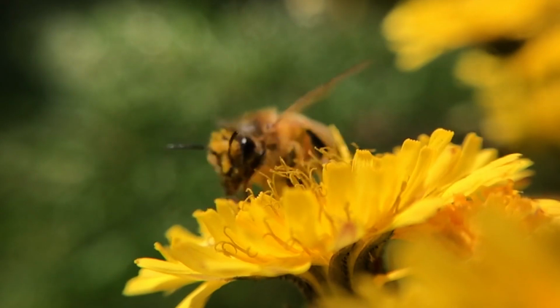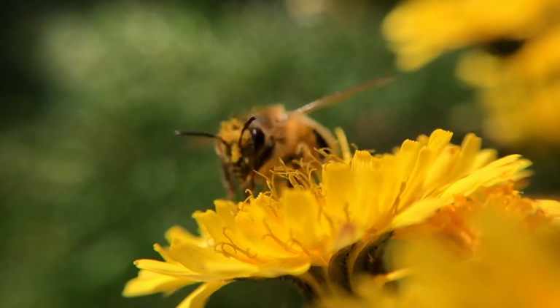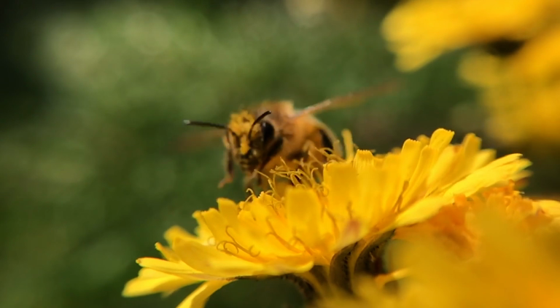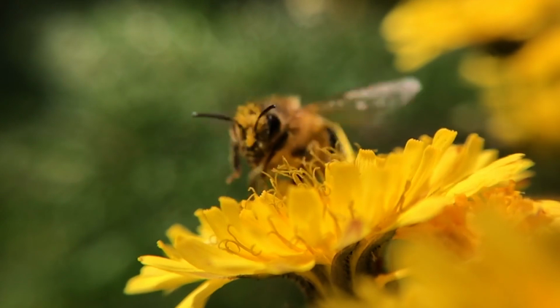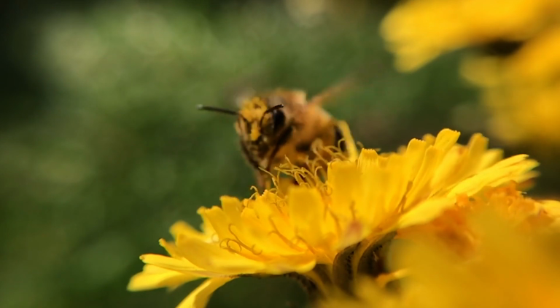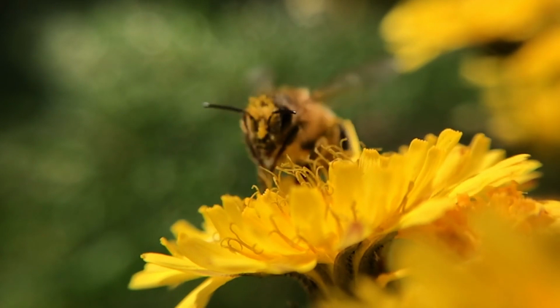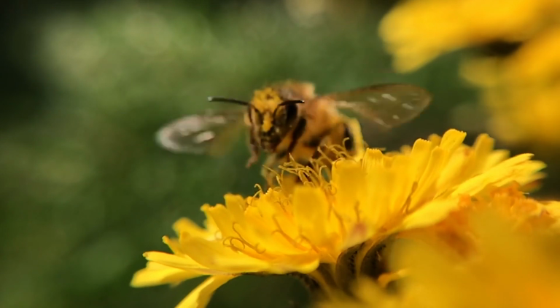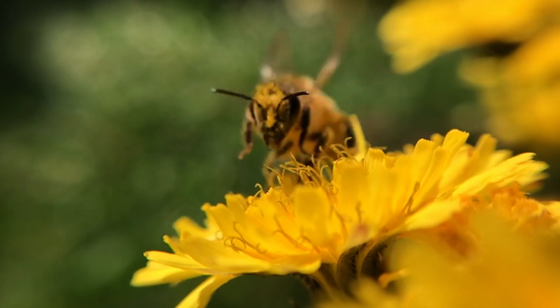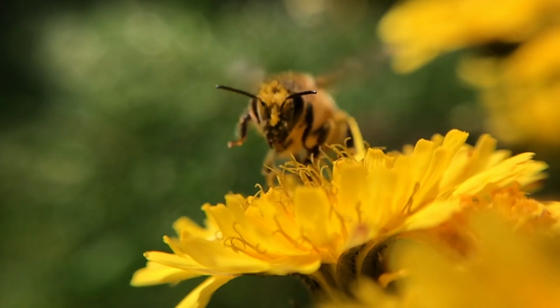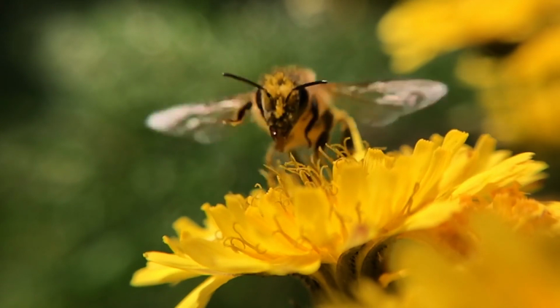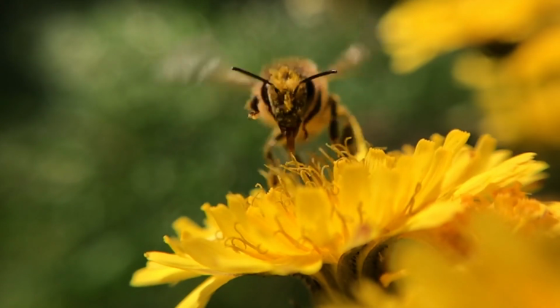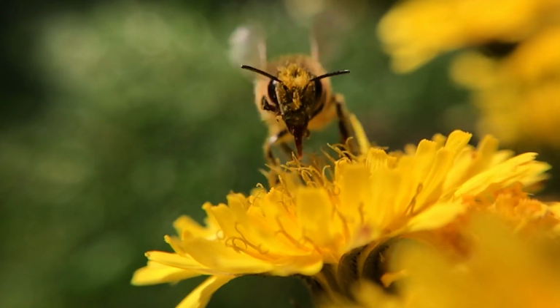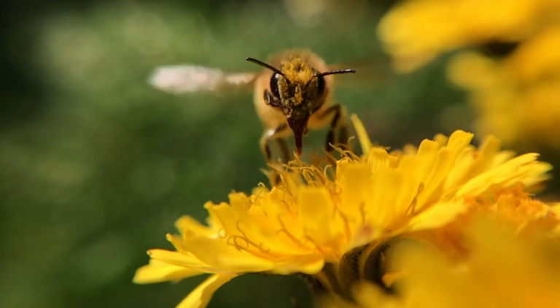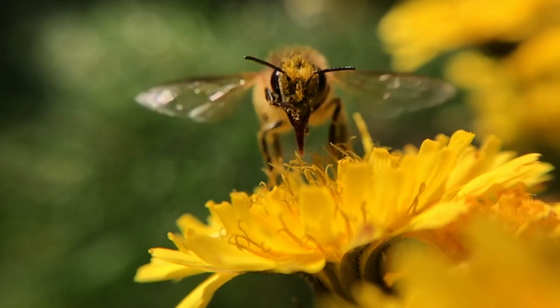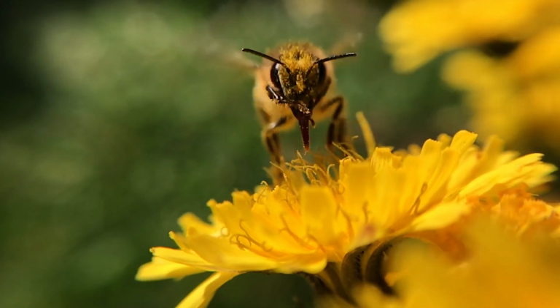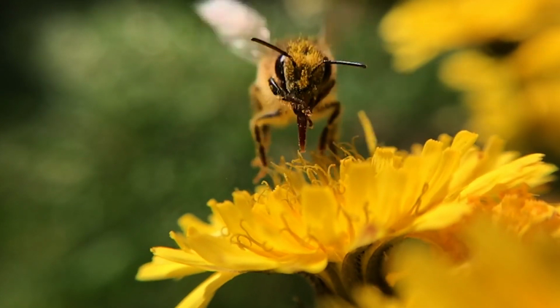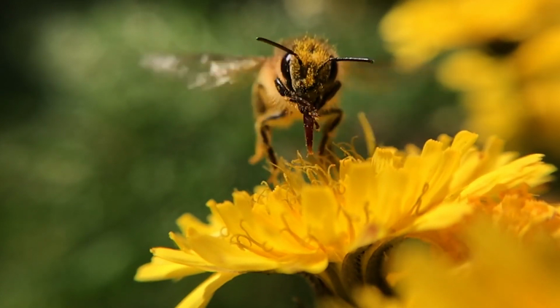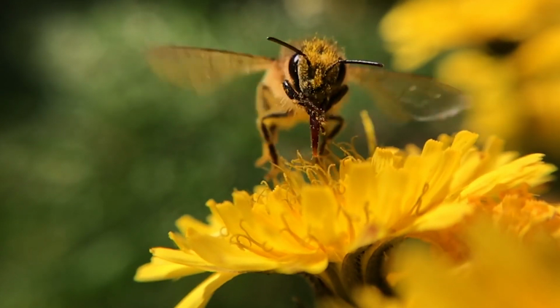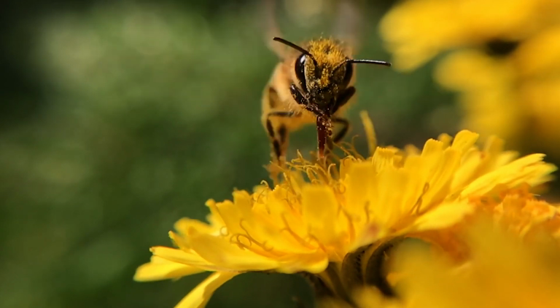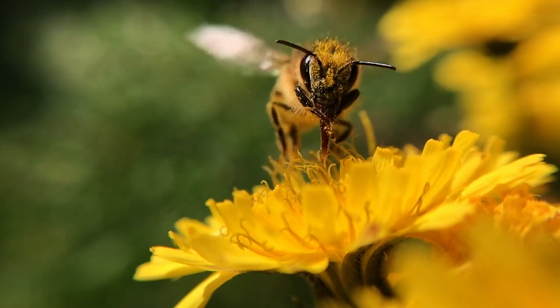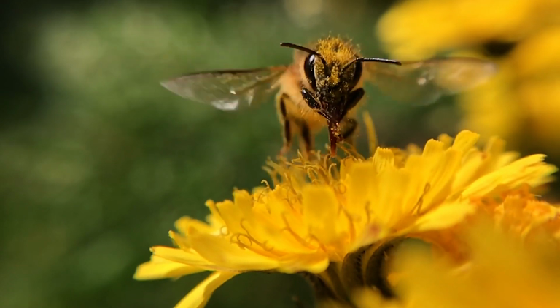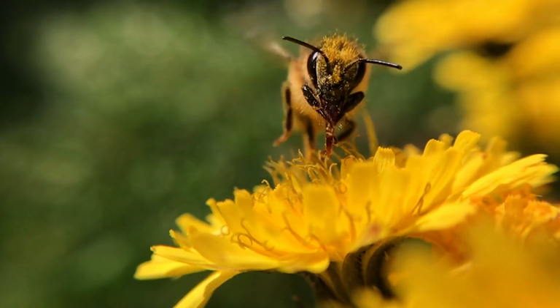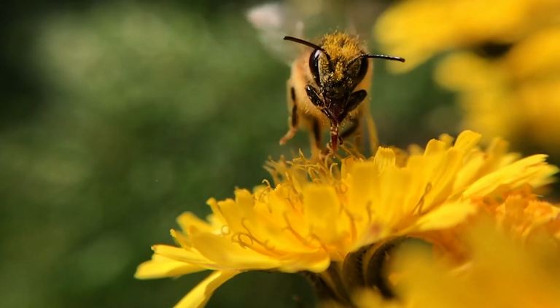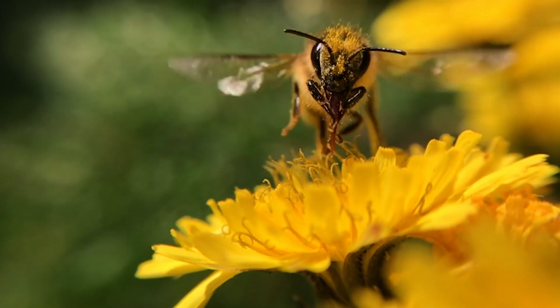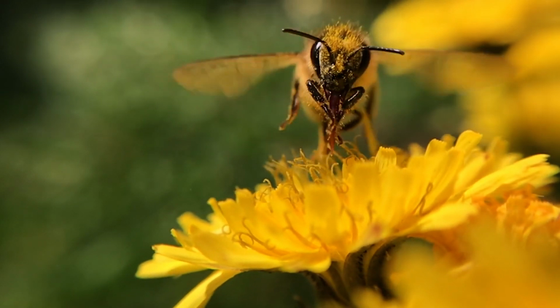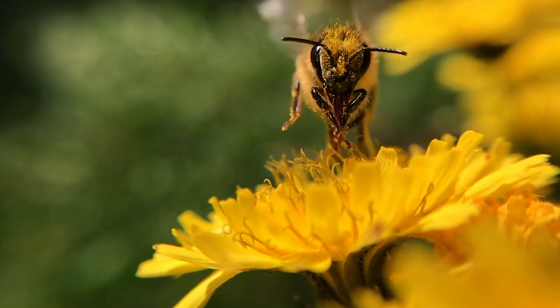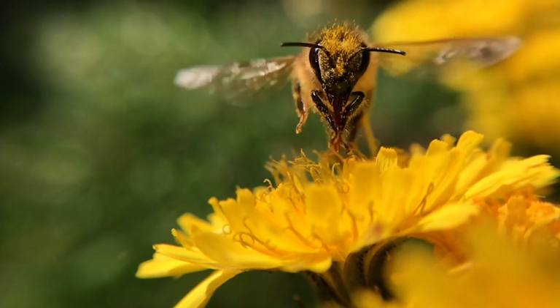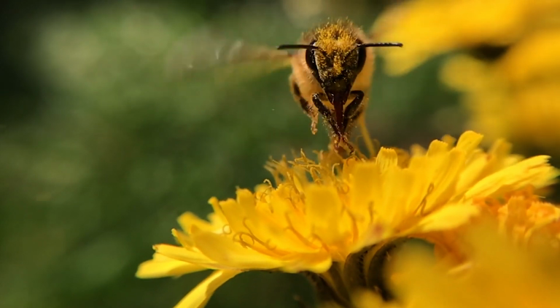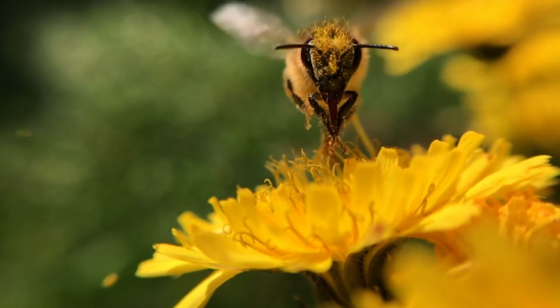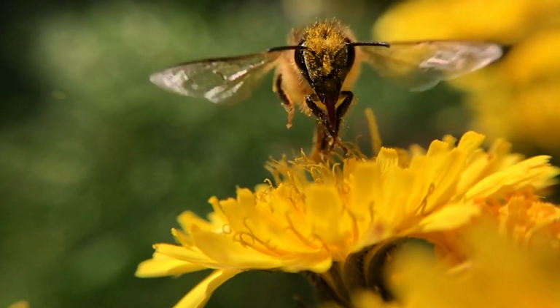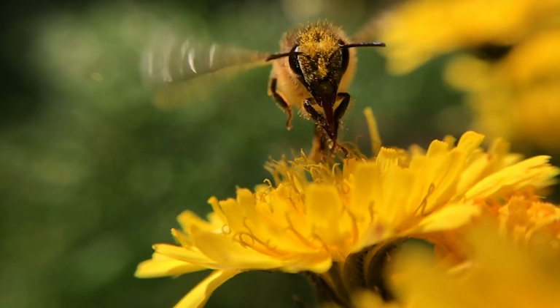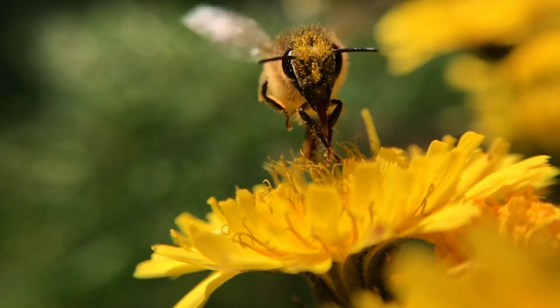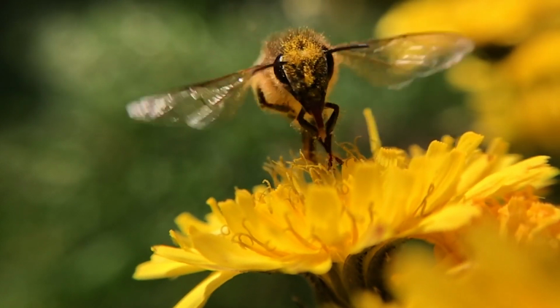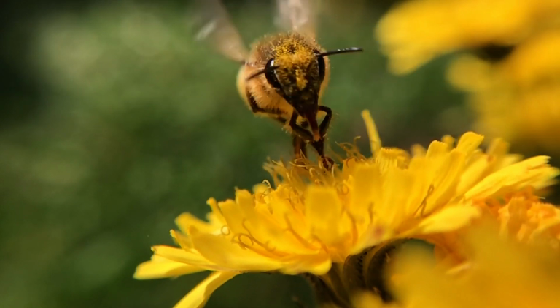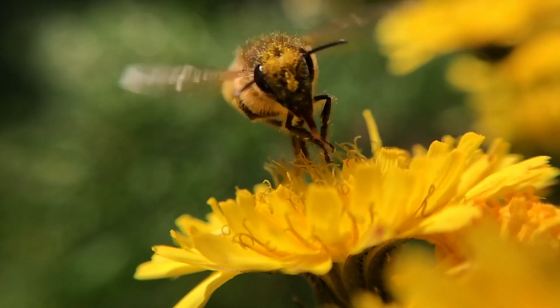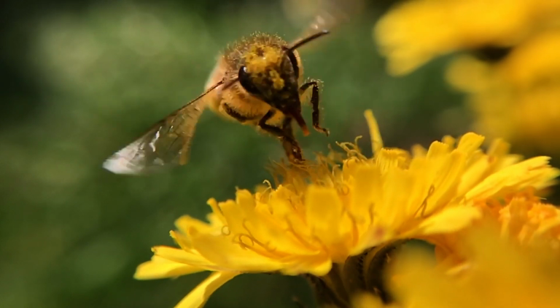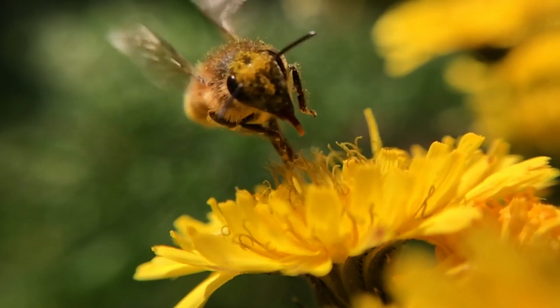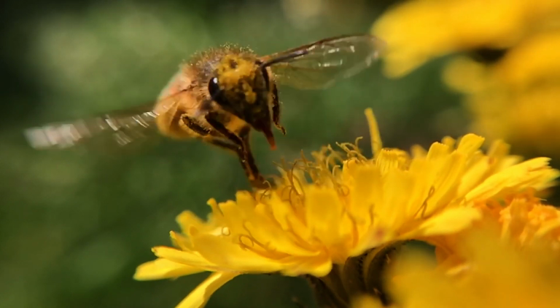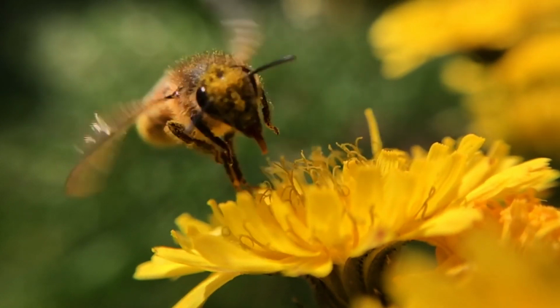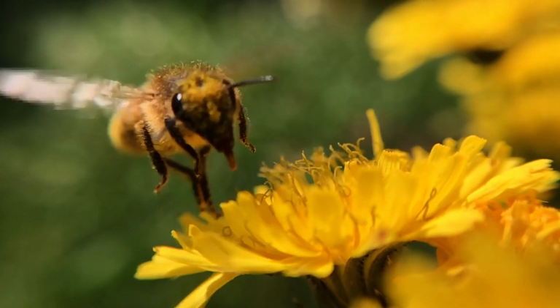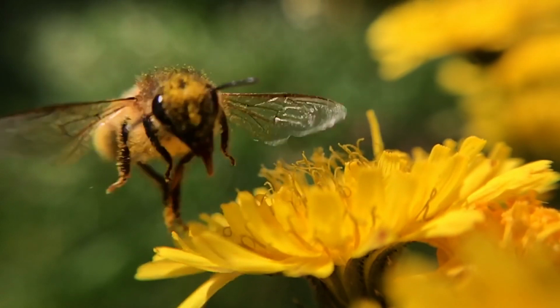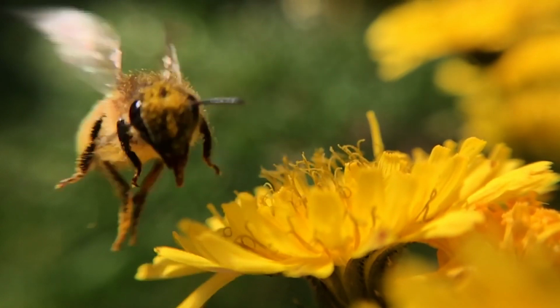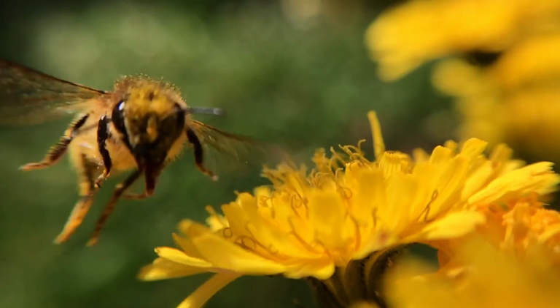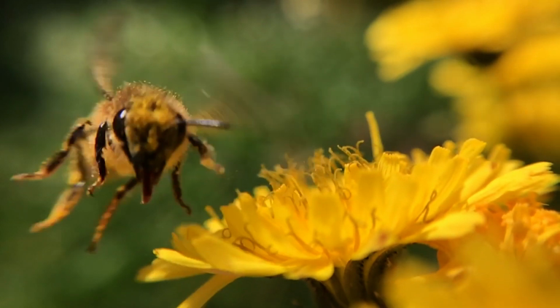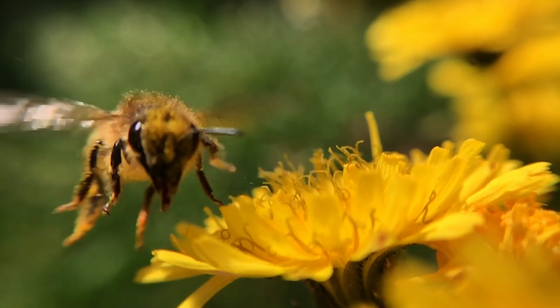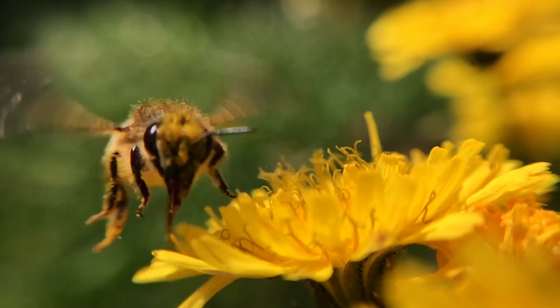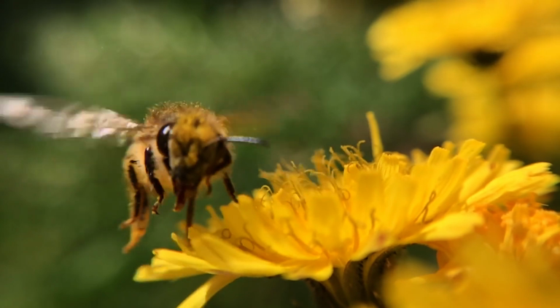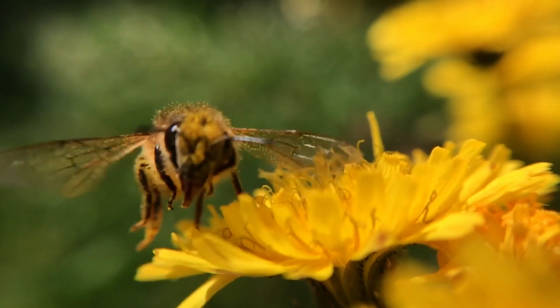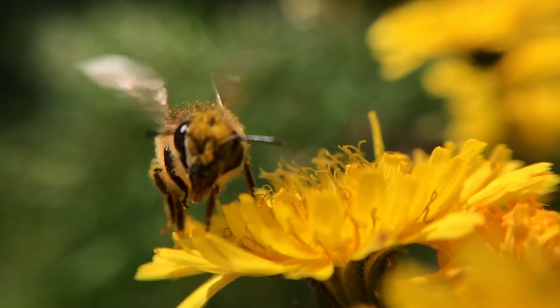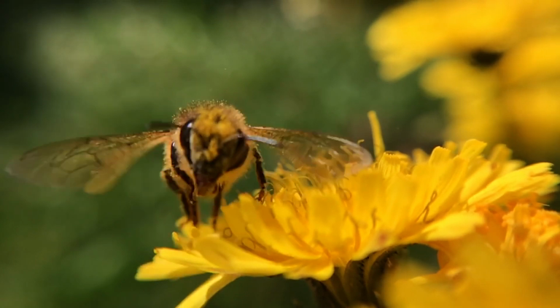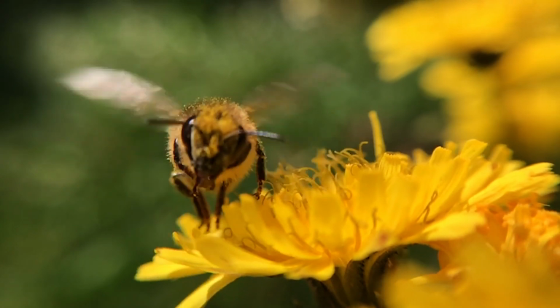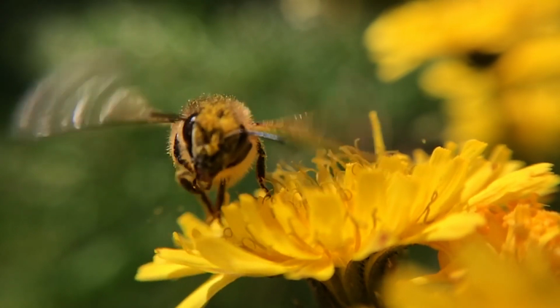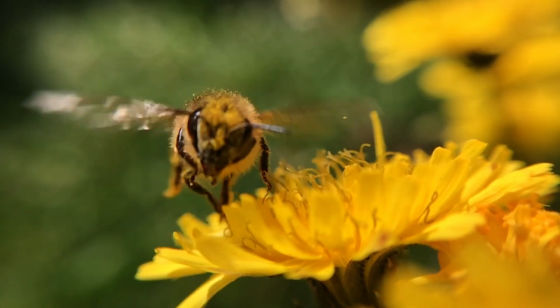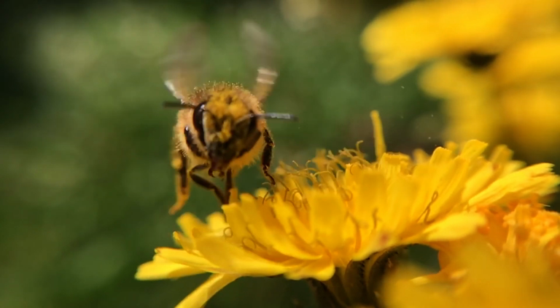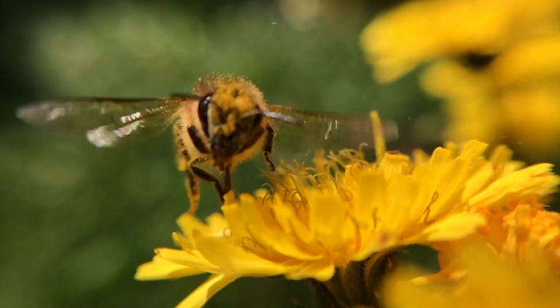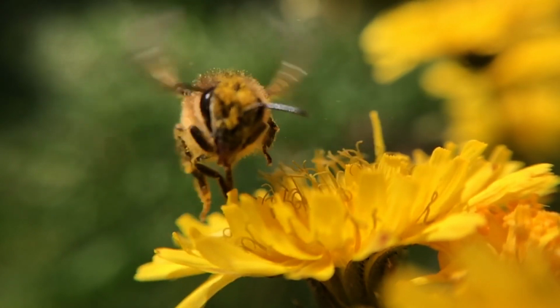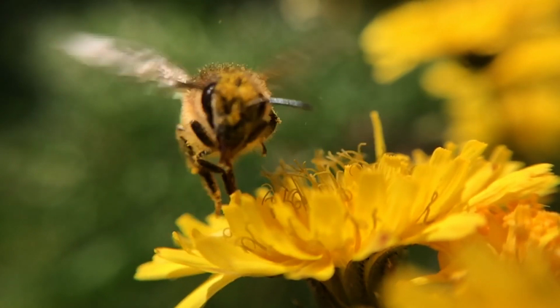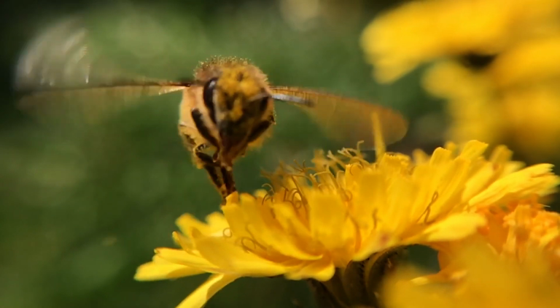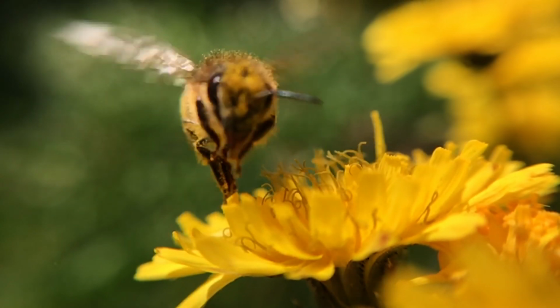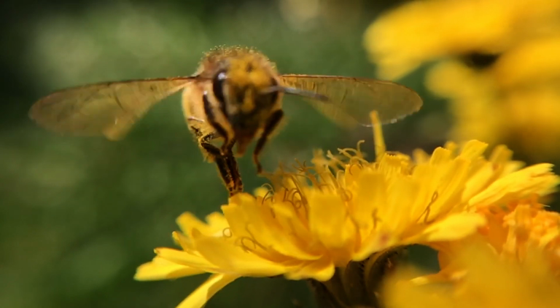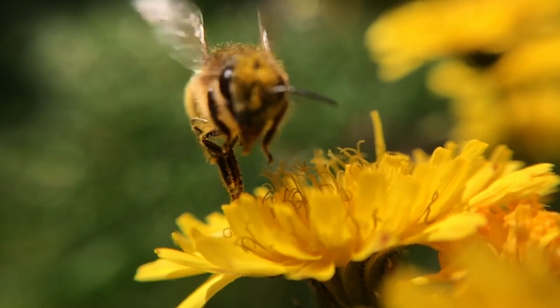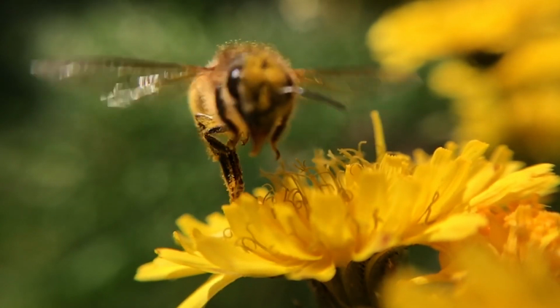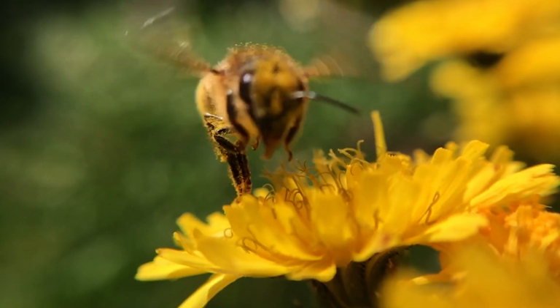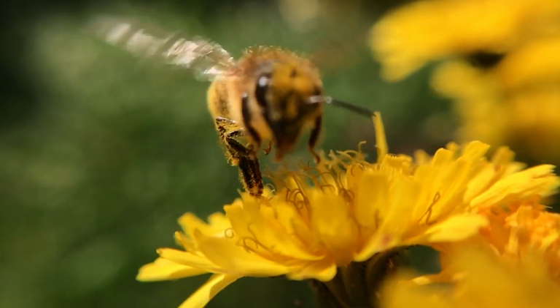What's more, the electric charge can also cause pollen to jump right off the flower, onto the bee, before she even lands on it.